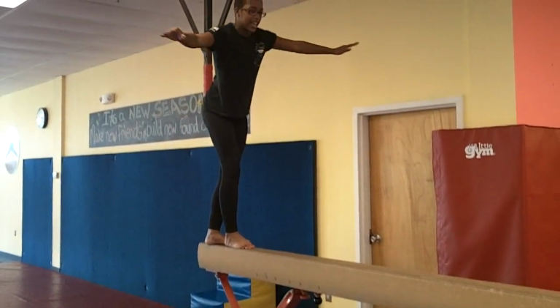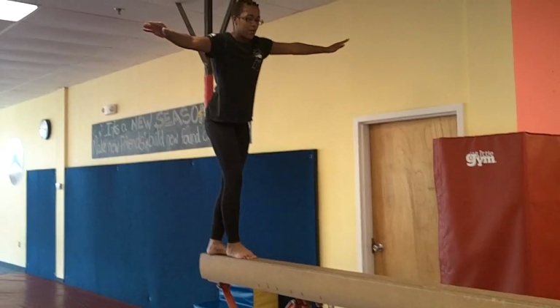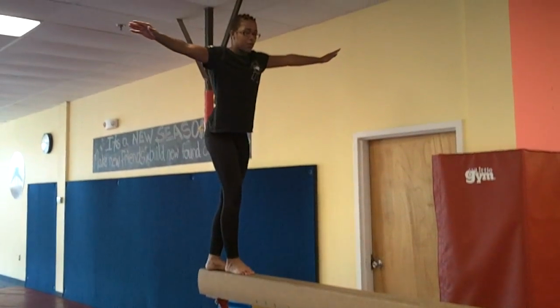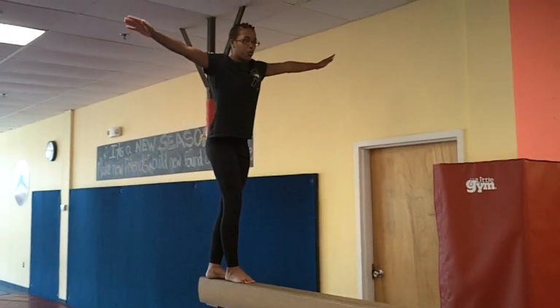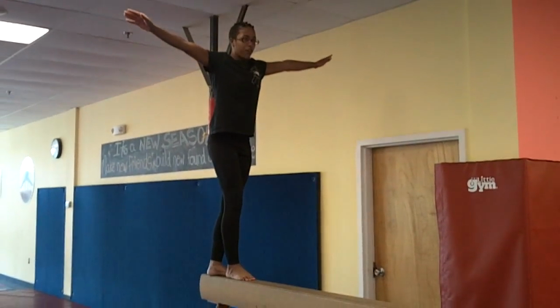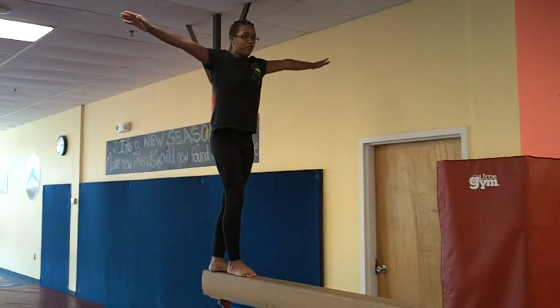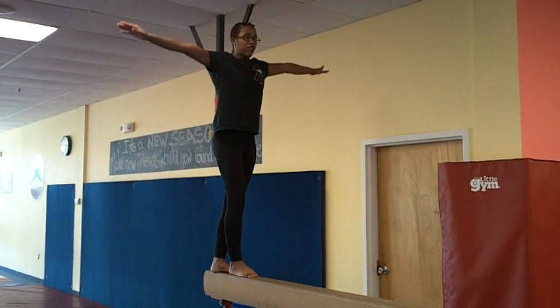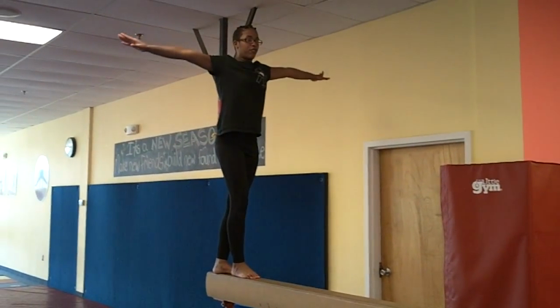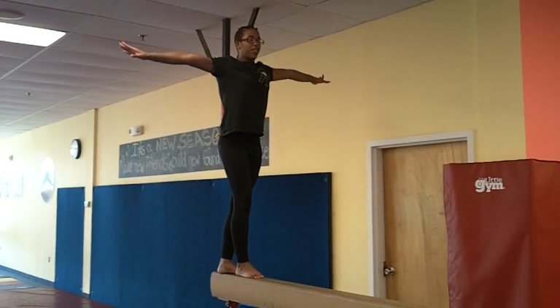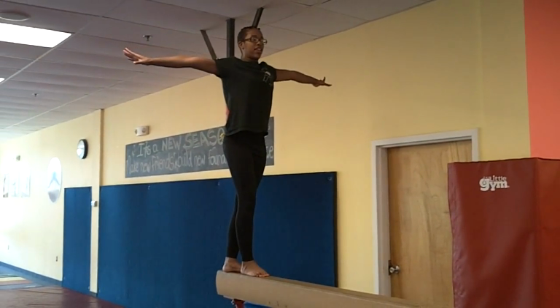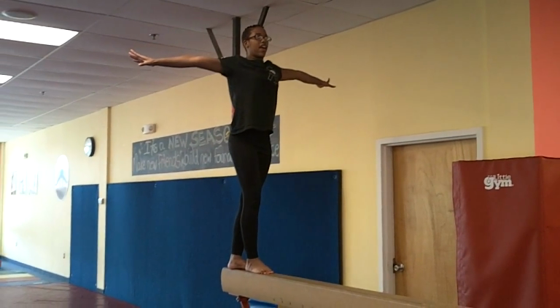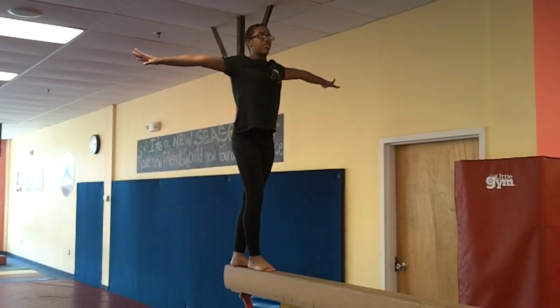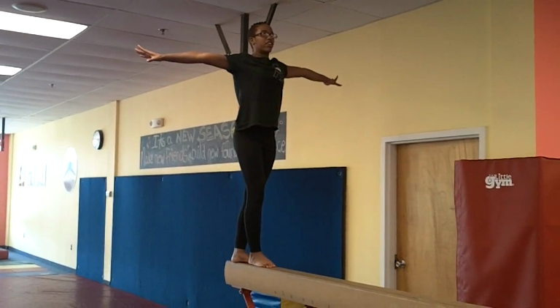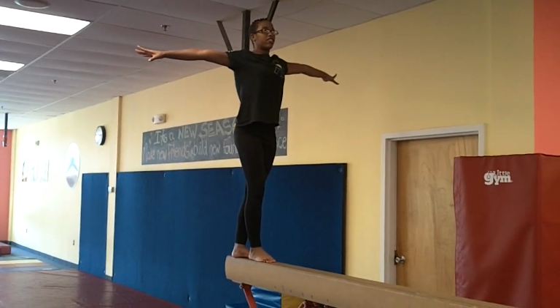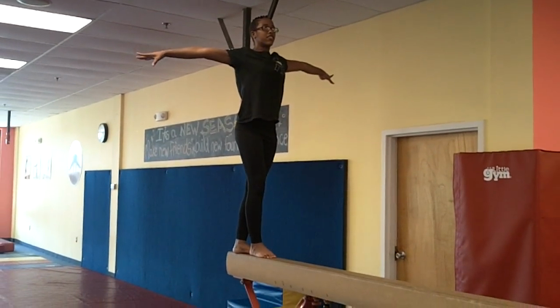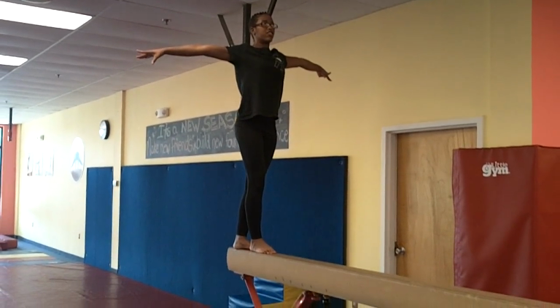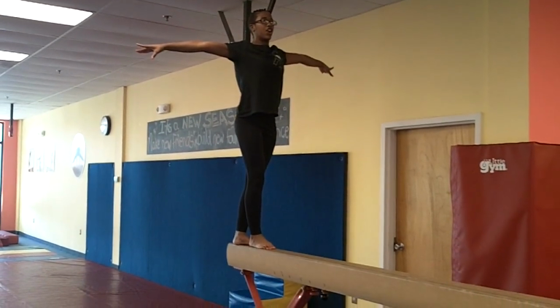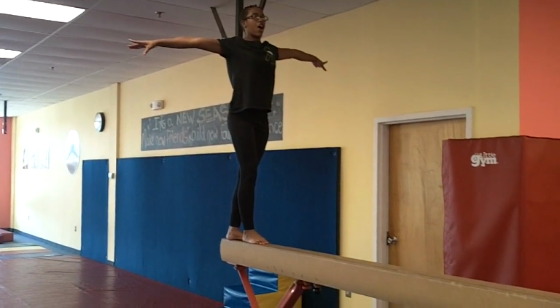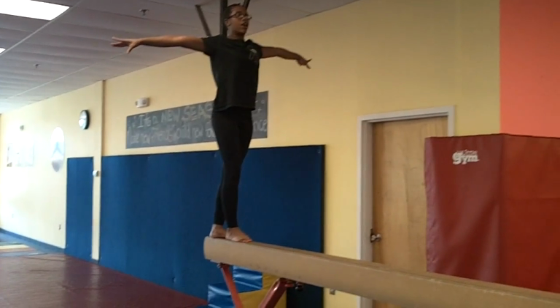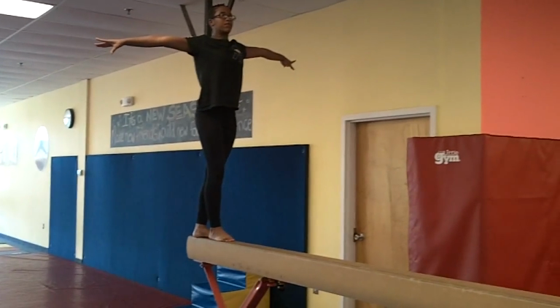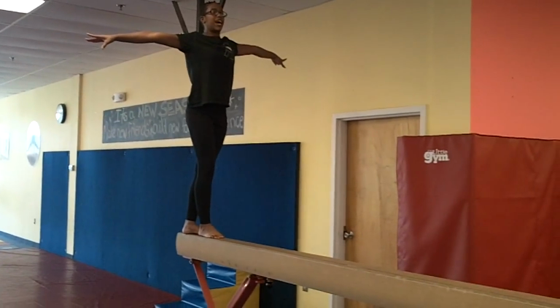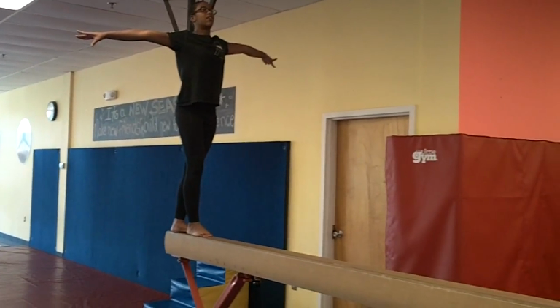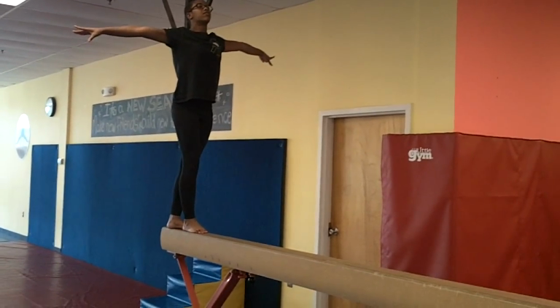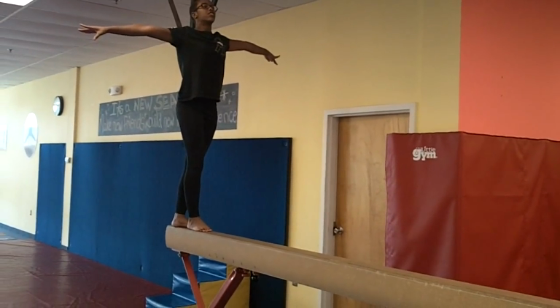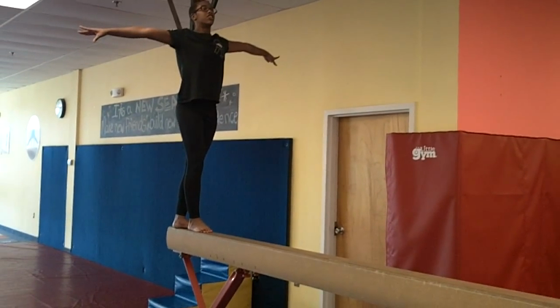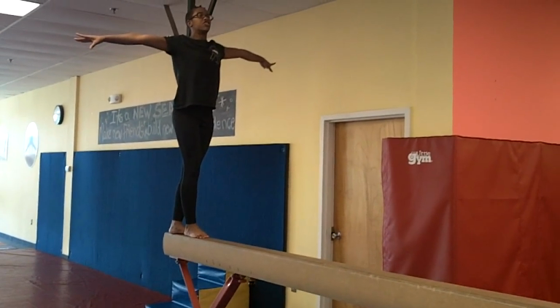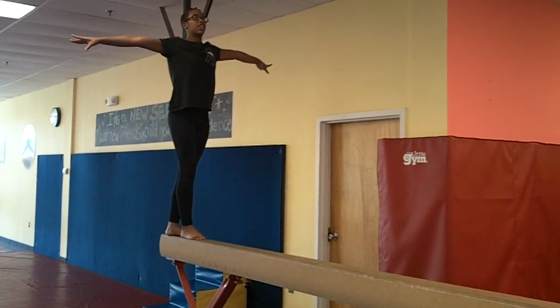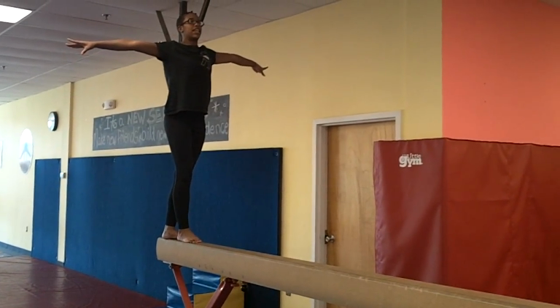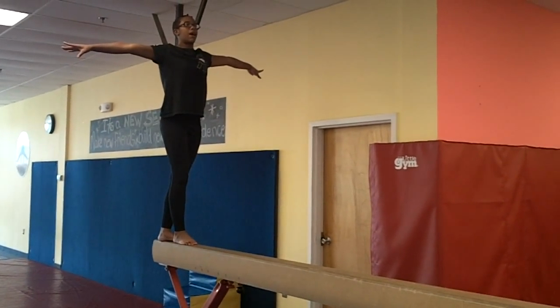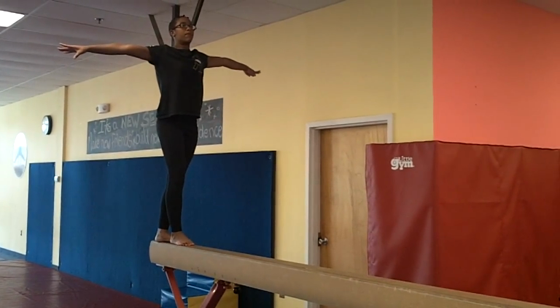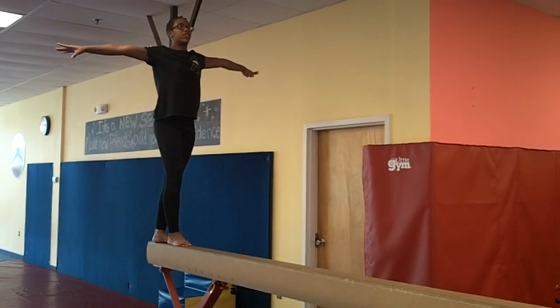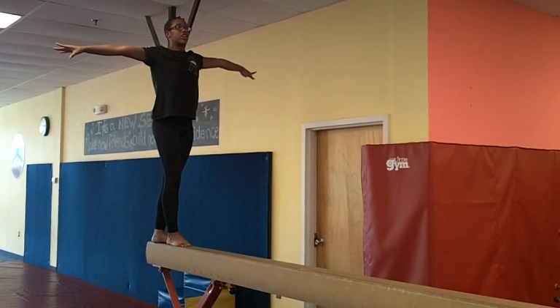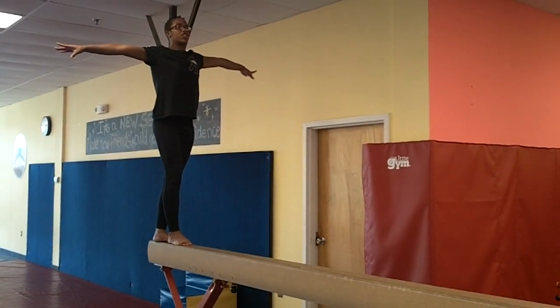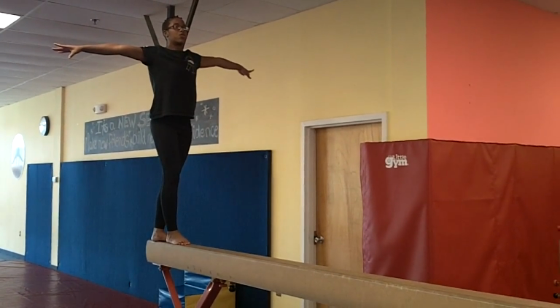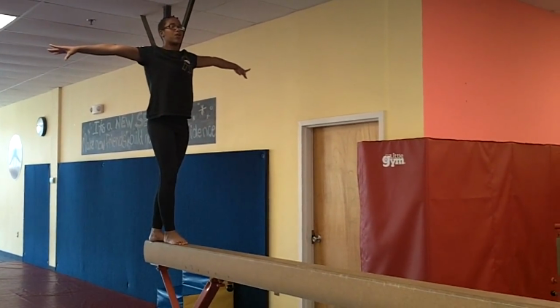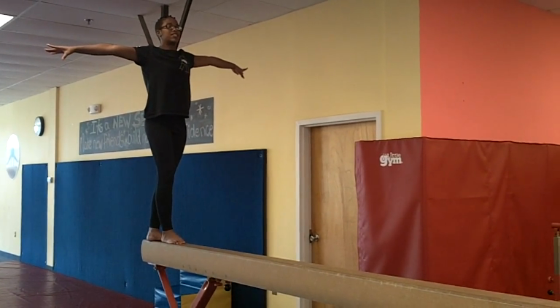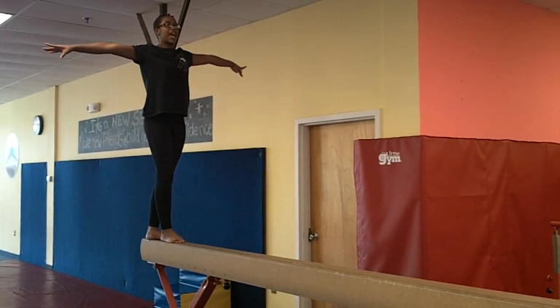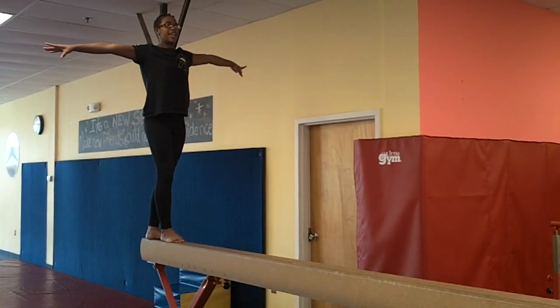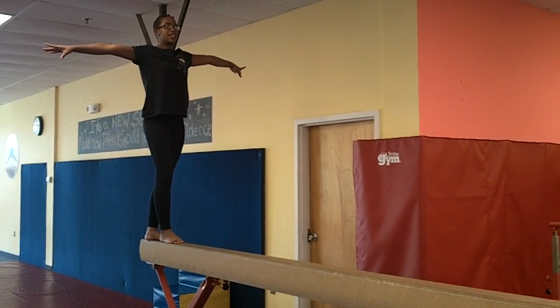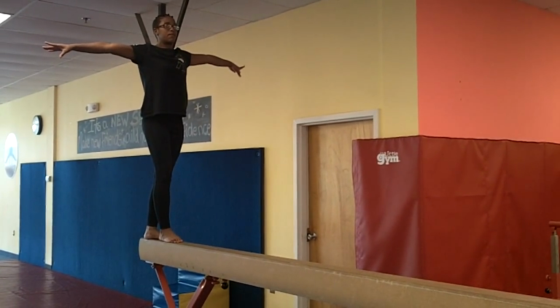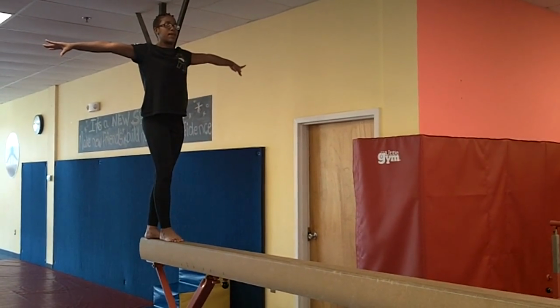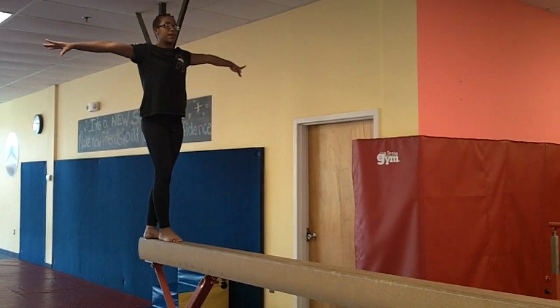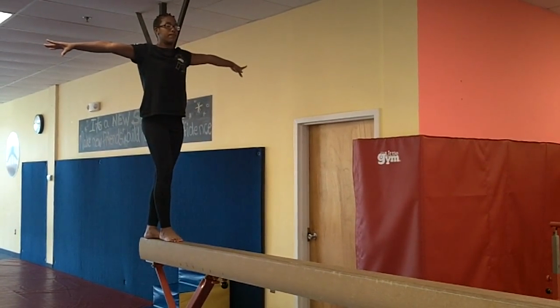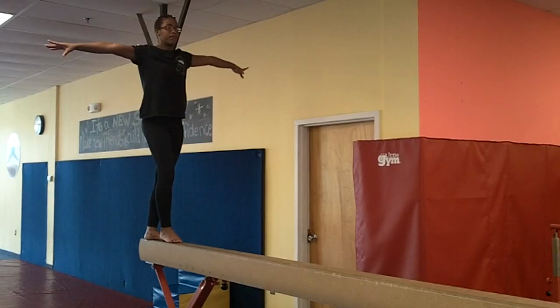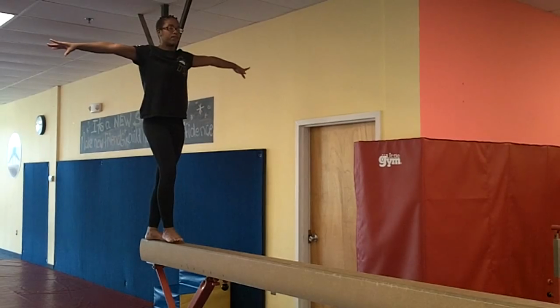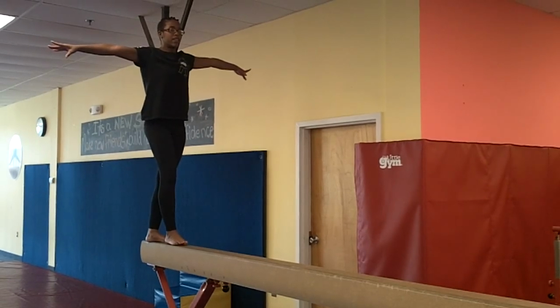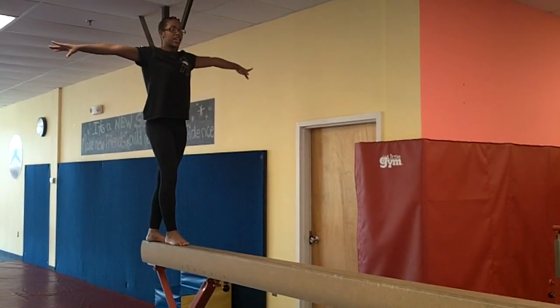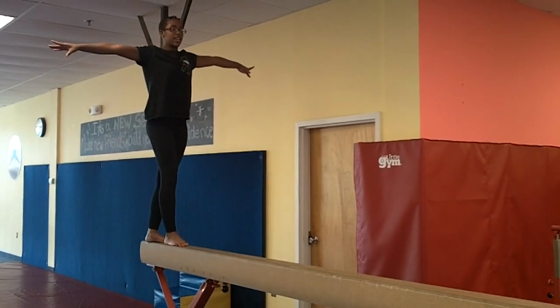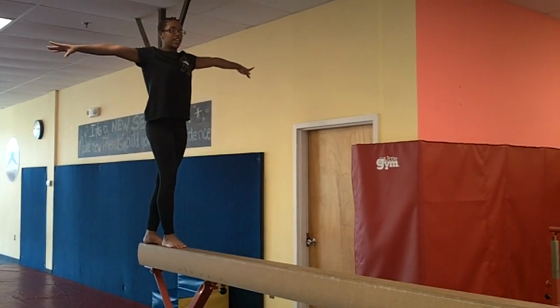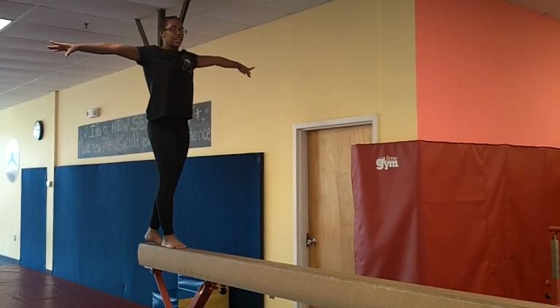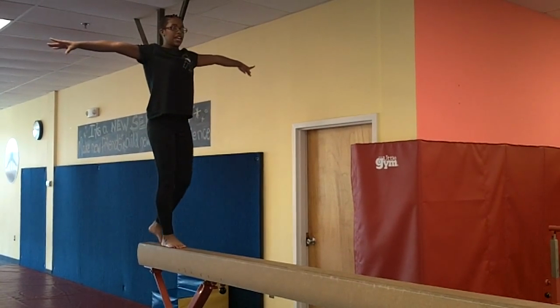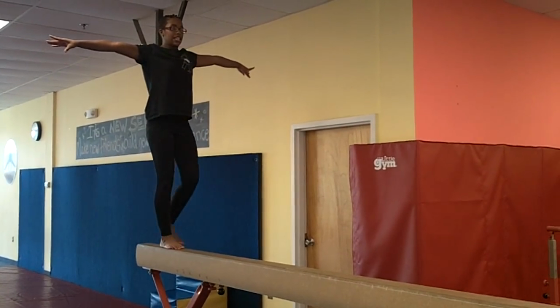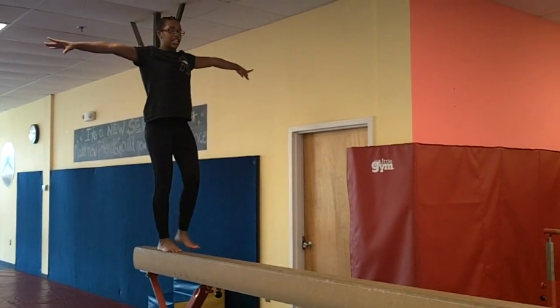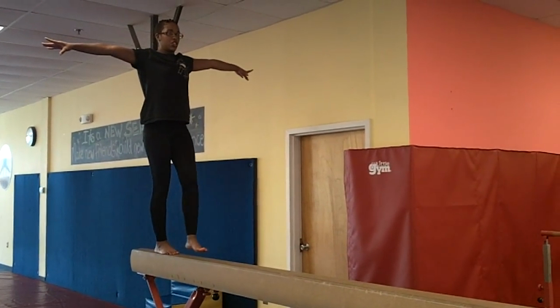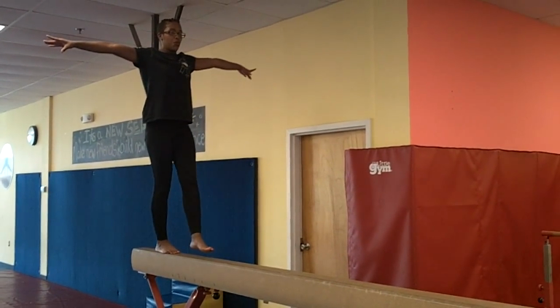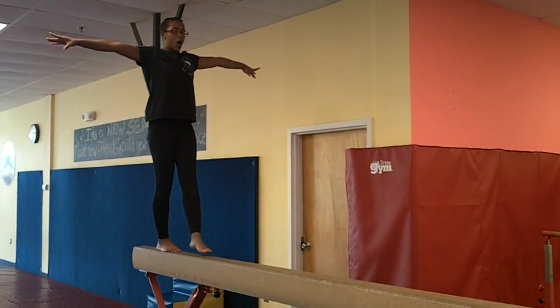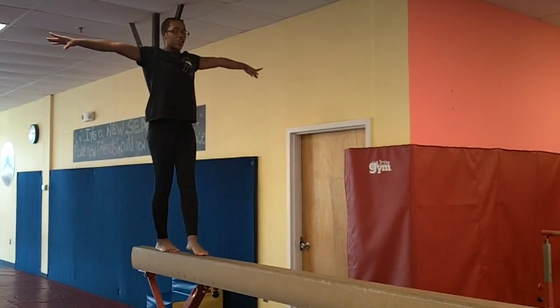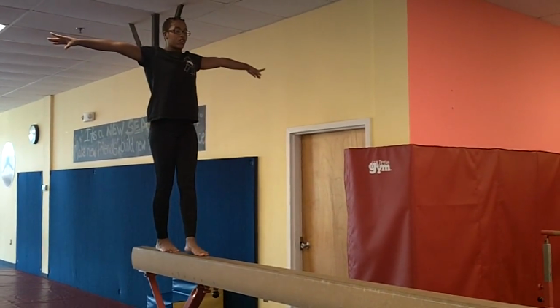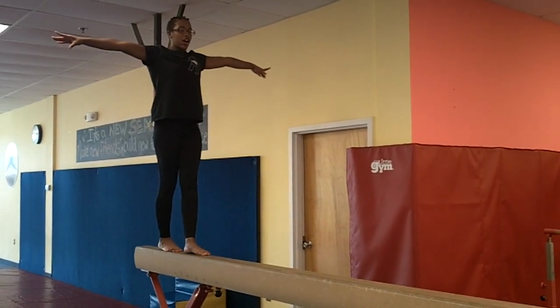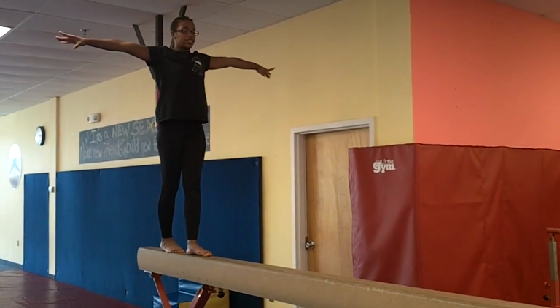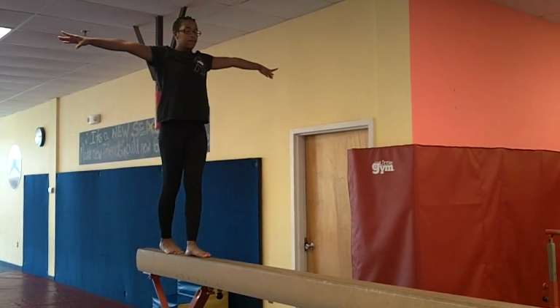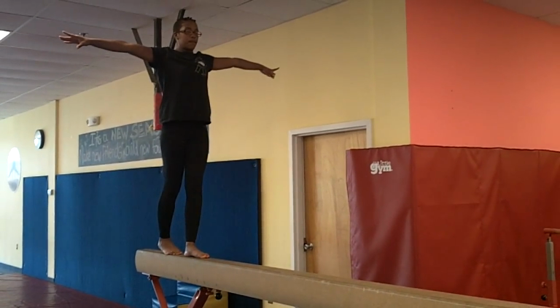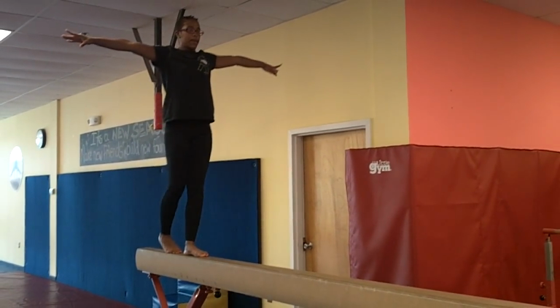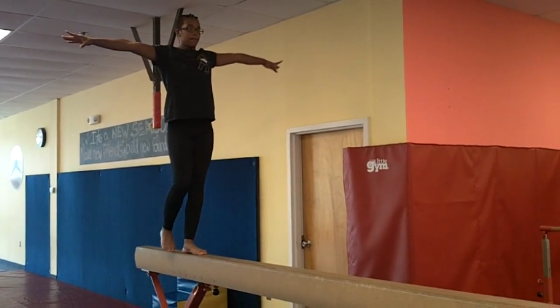With one foot in front of the other, your arms out, your chin up and looking towards the end of the beam. And then you walk across the beam.